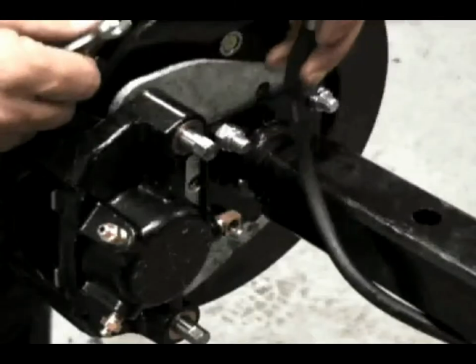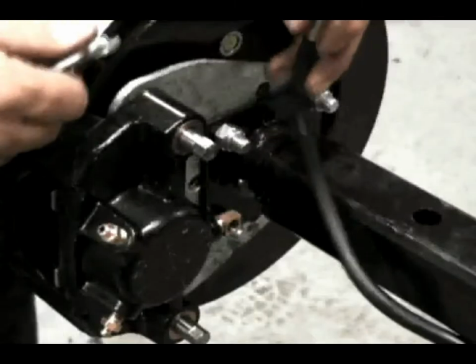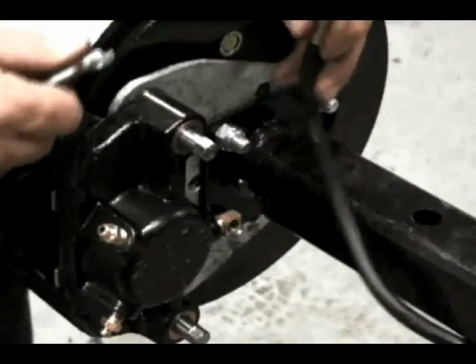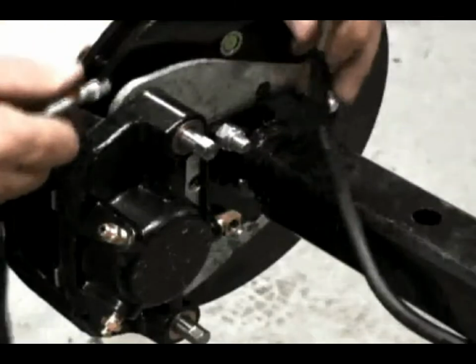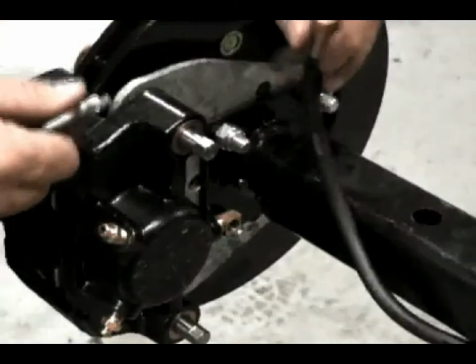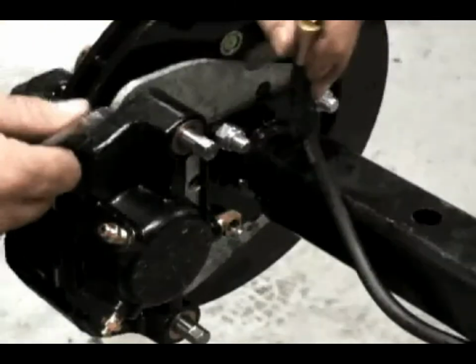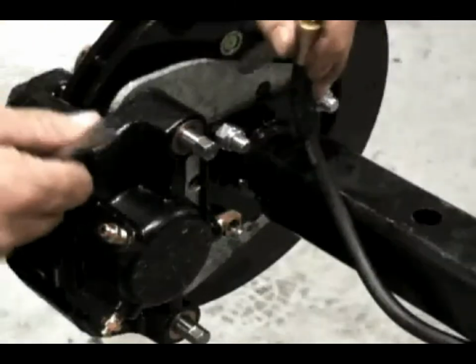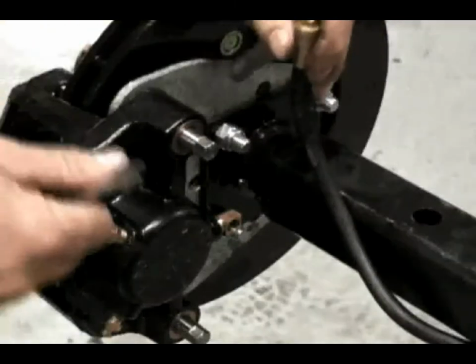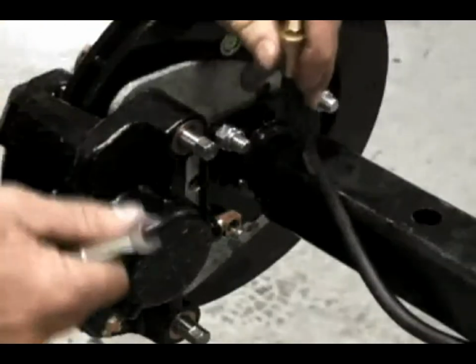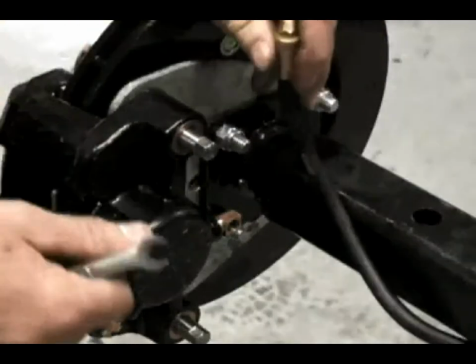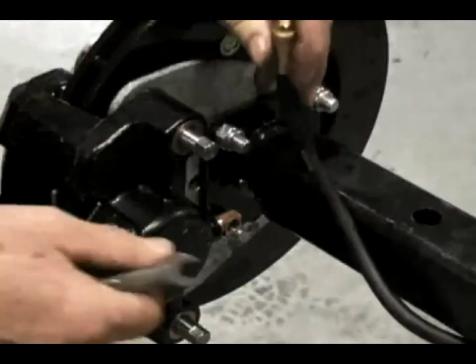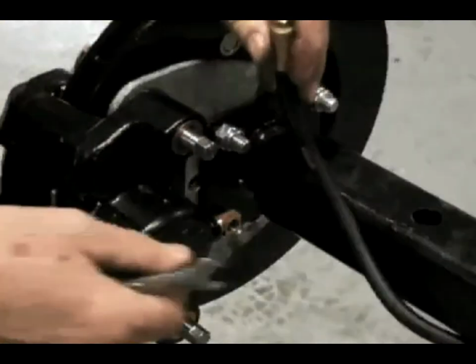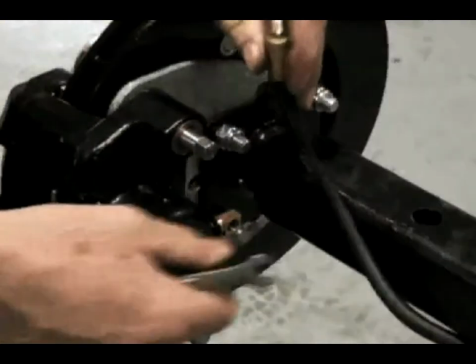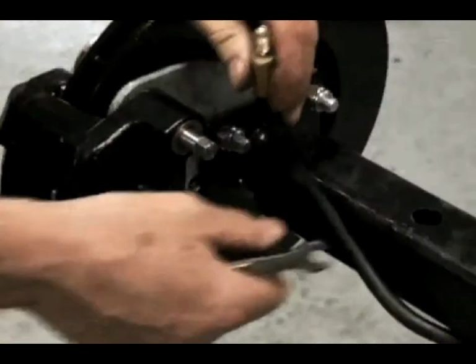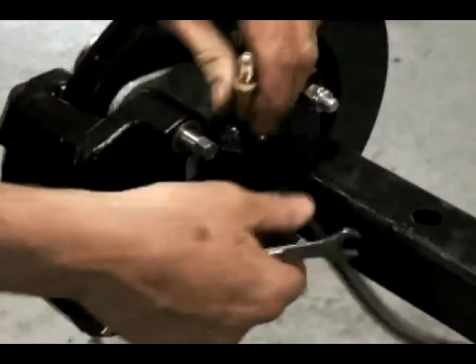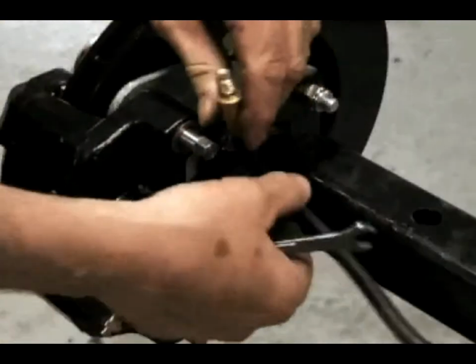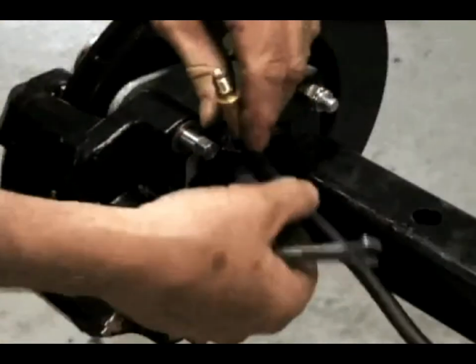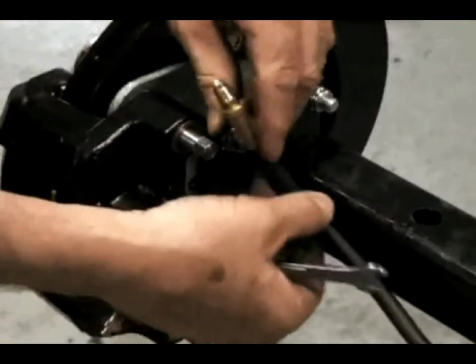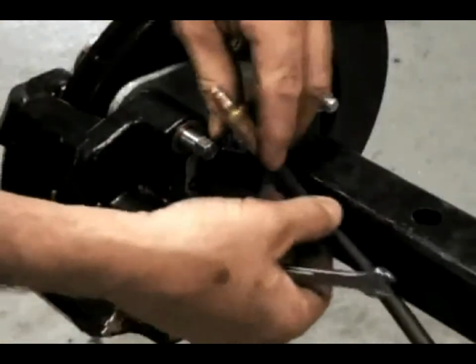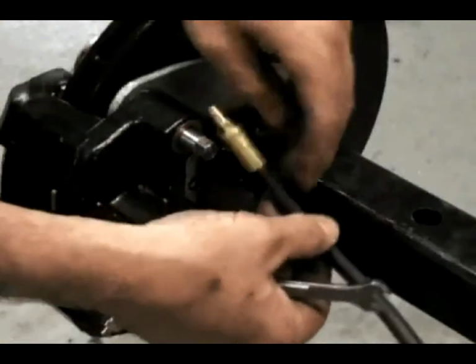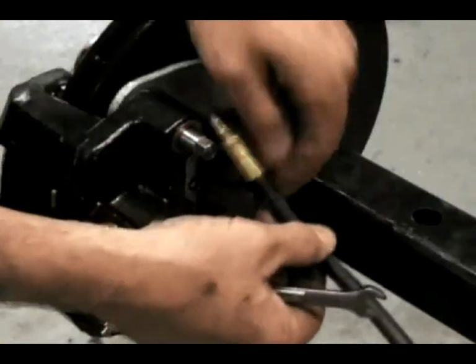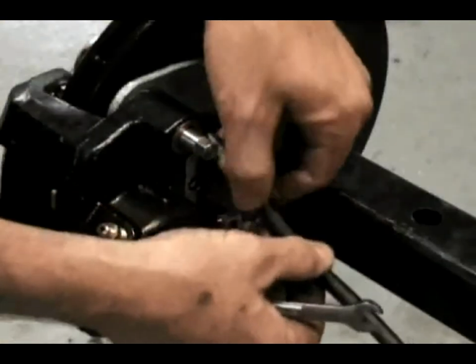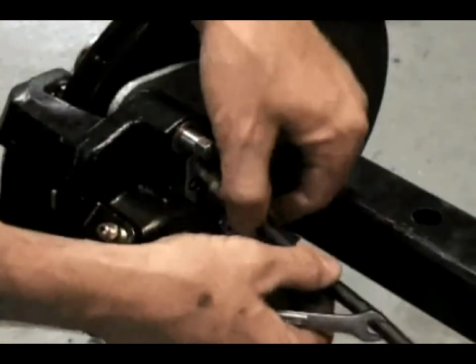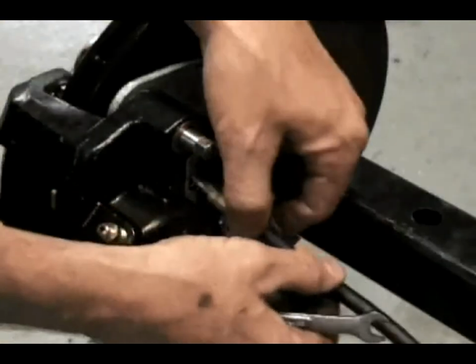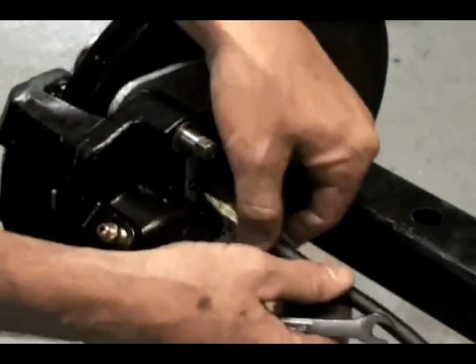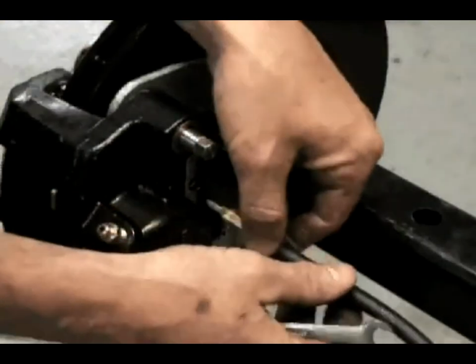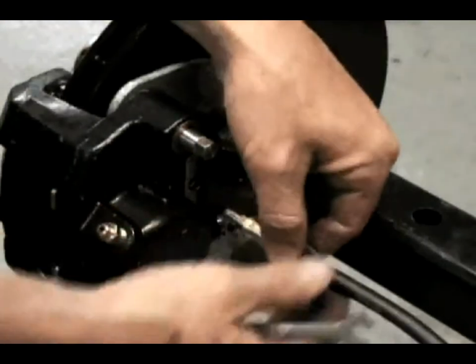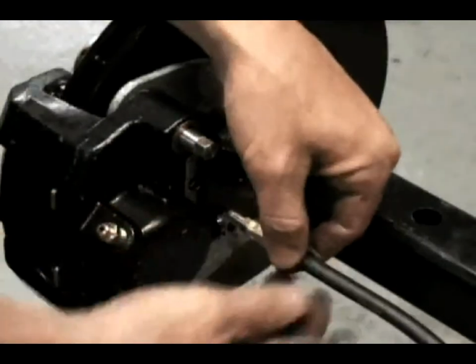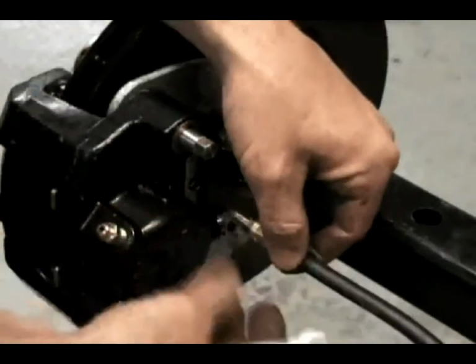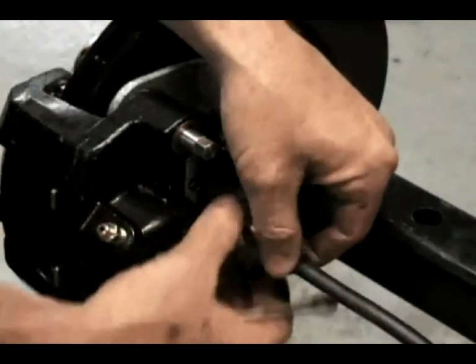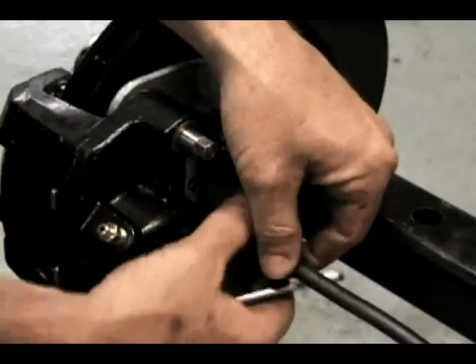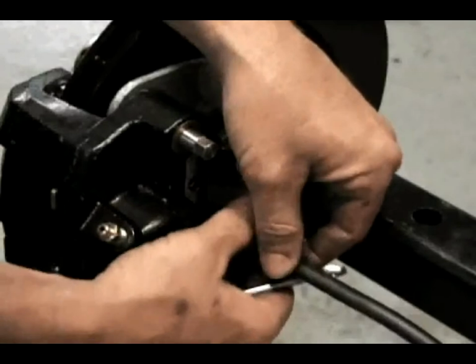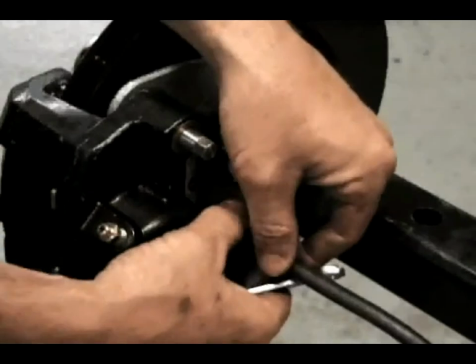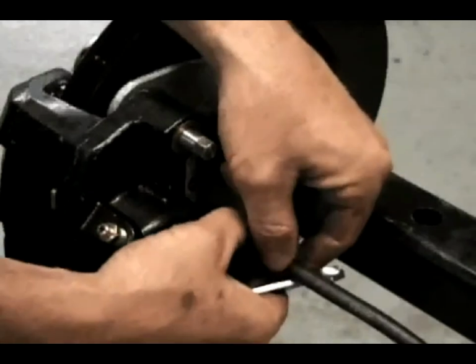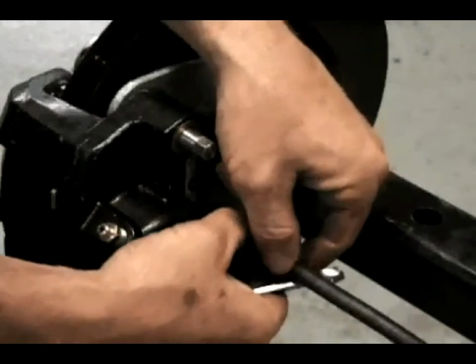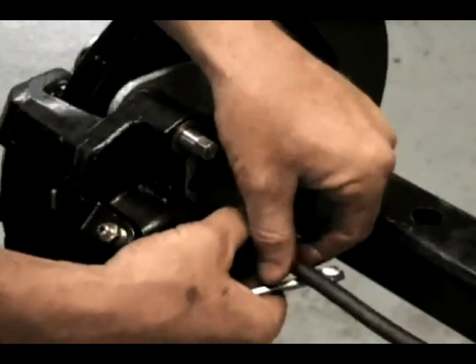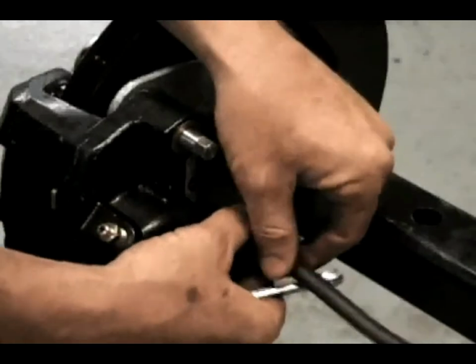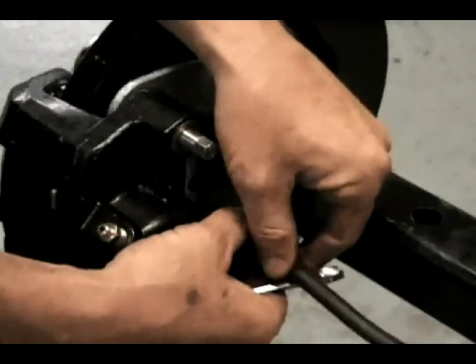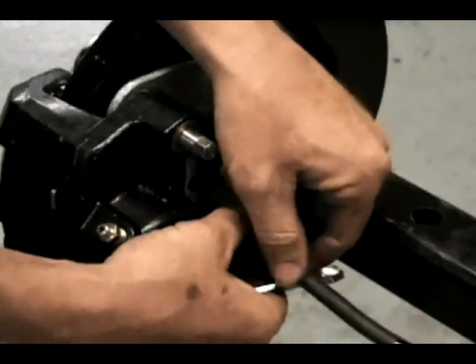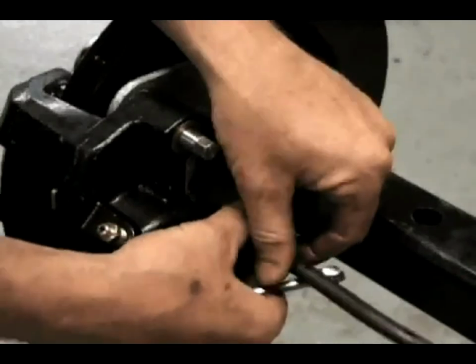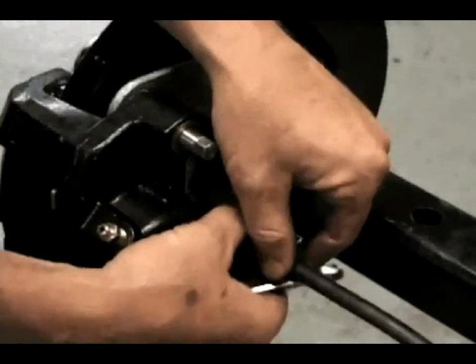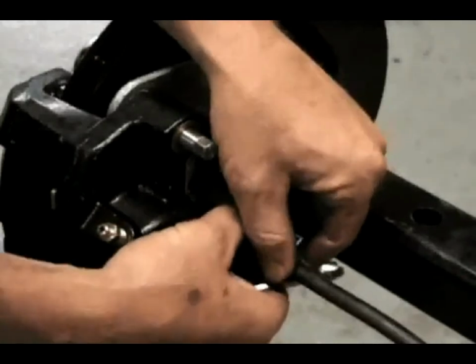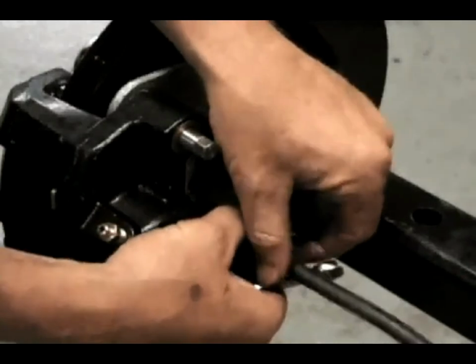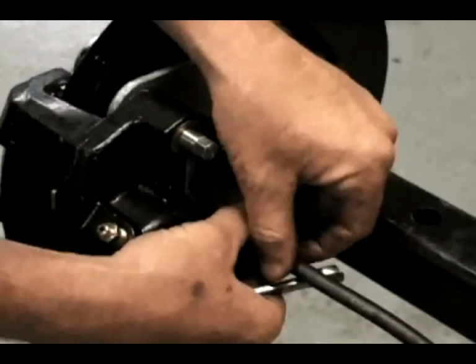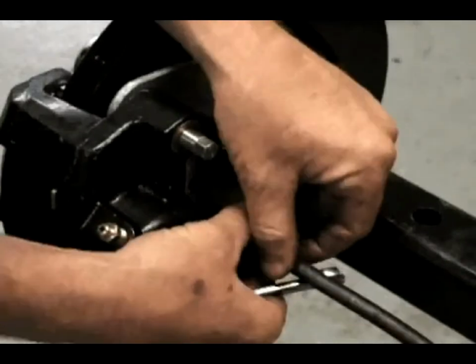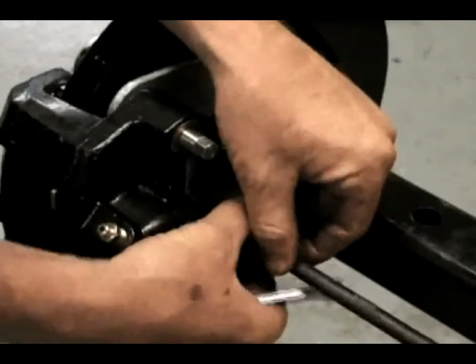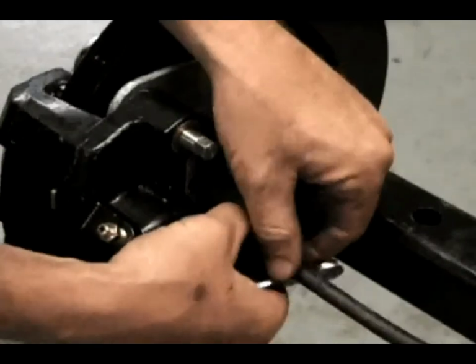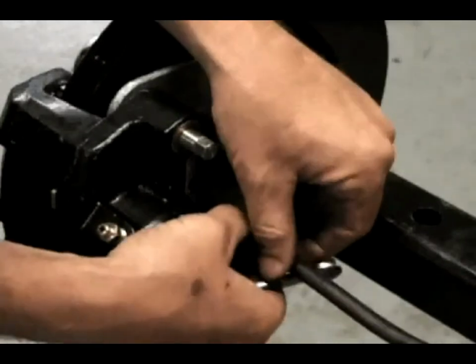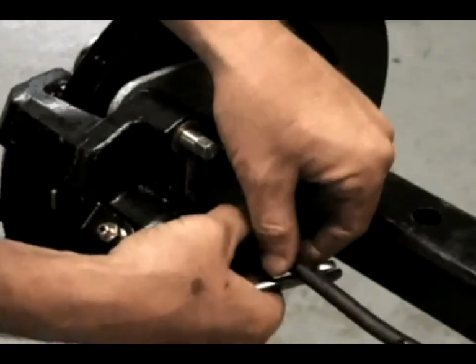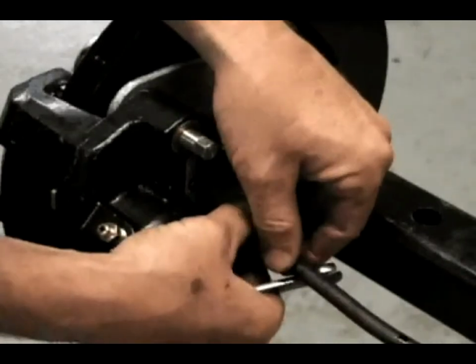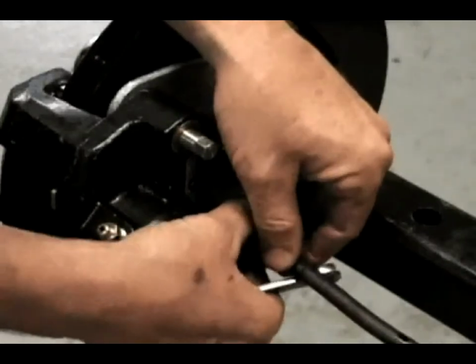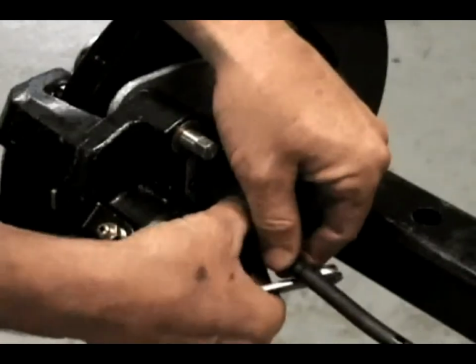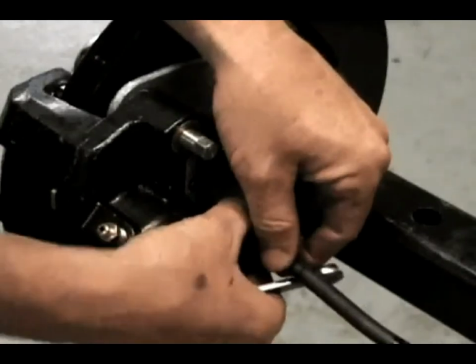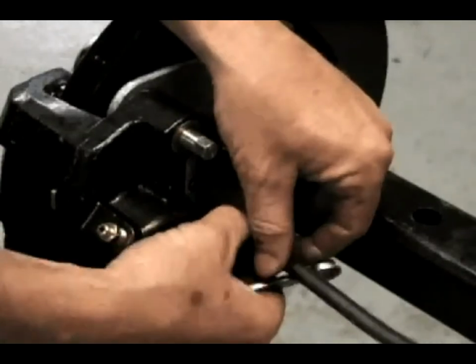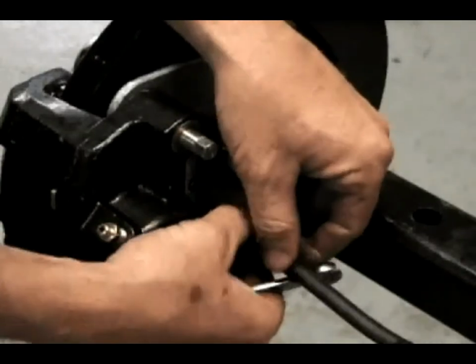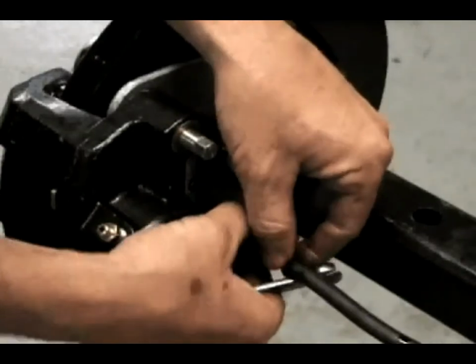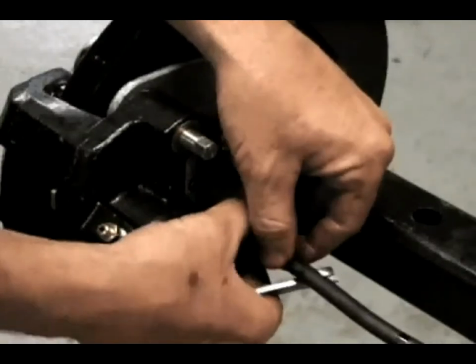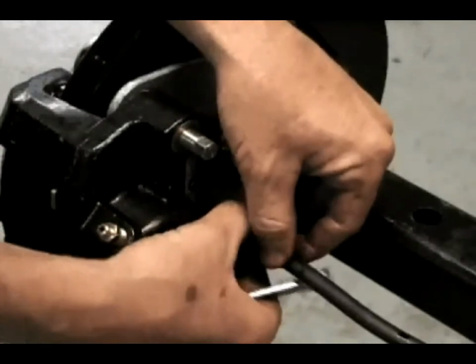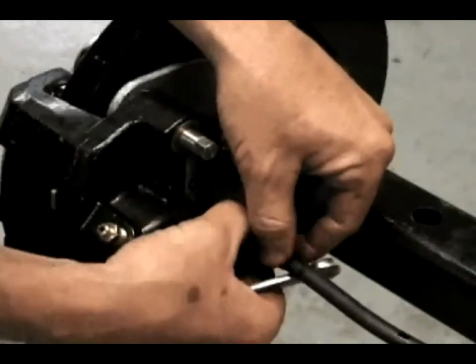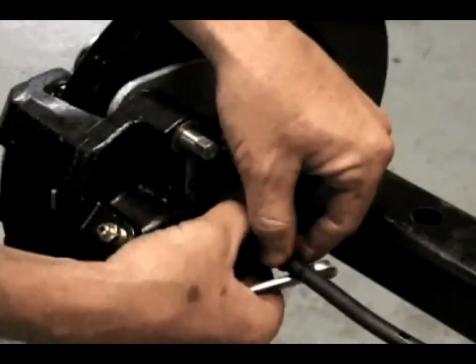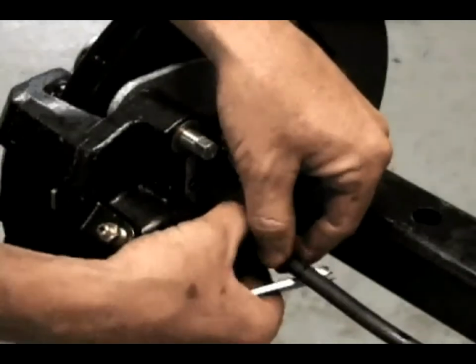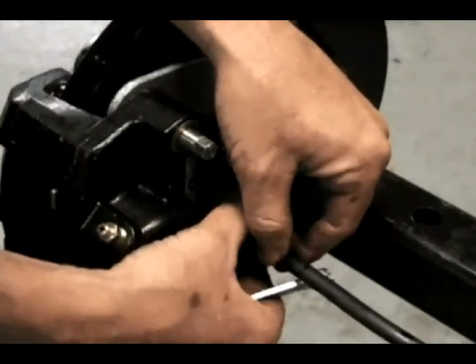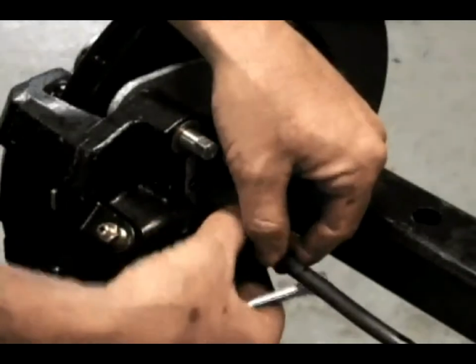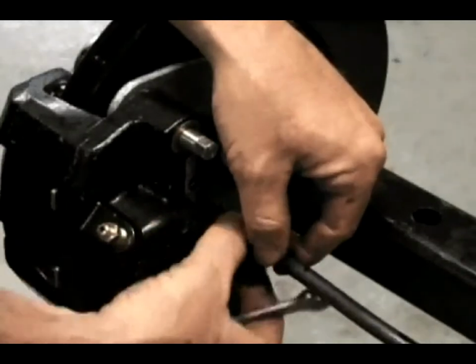If the brake hose was removed during this work, reattach it at this time. Rebleed the brake lines if the lines were disconnected.